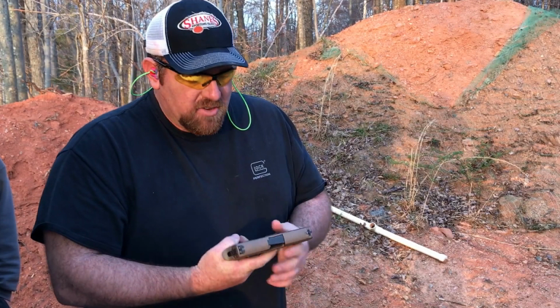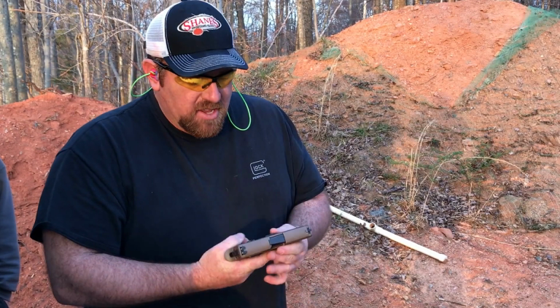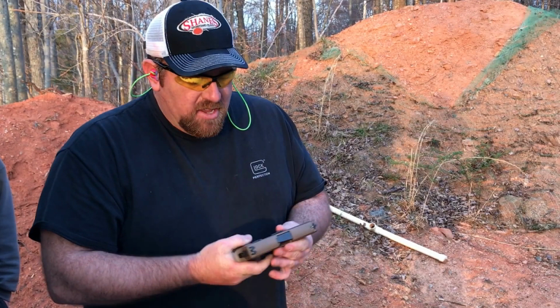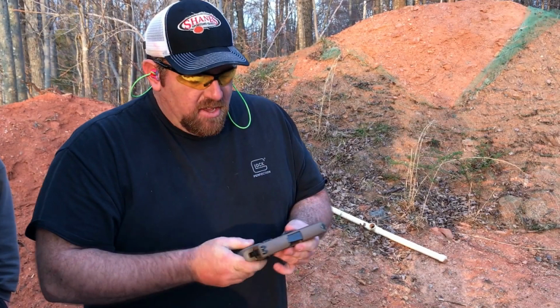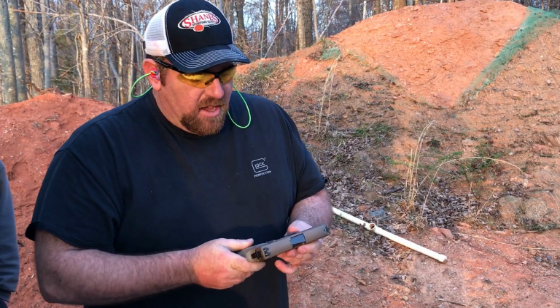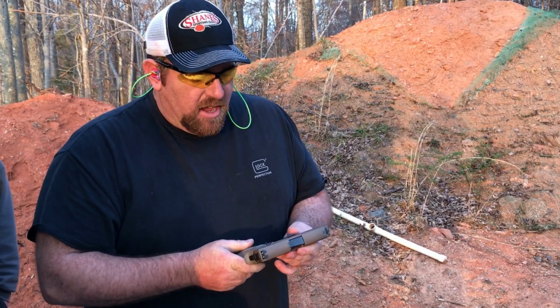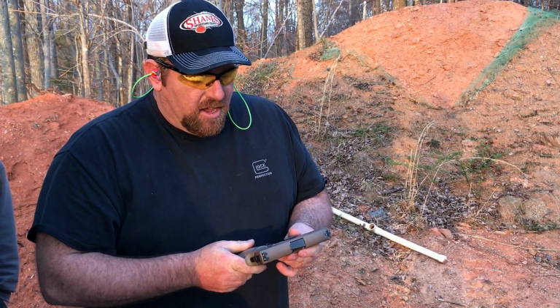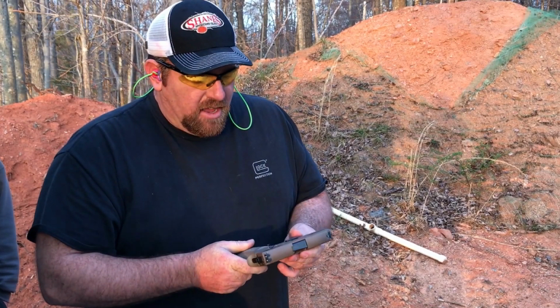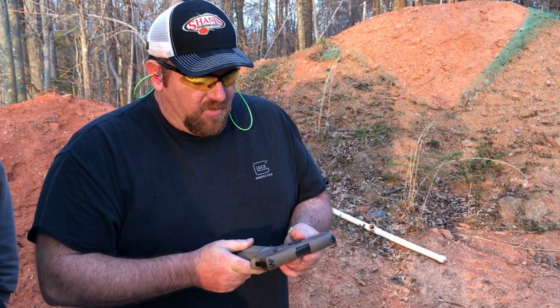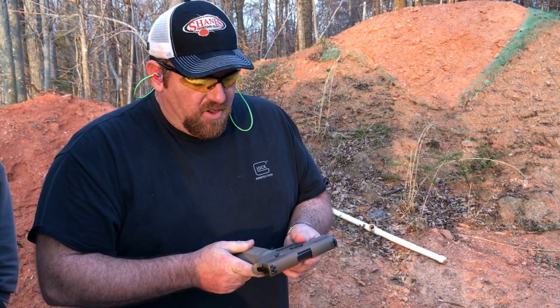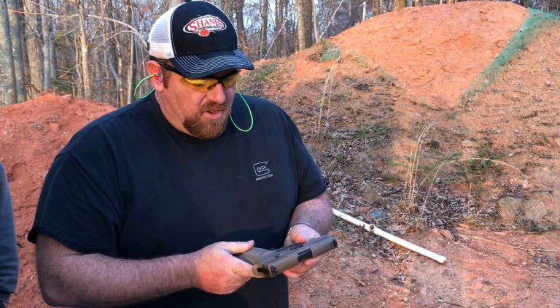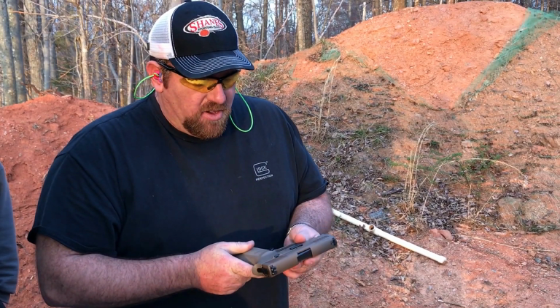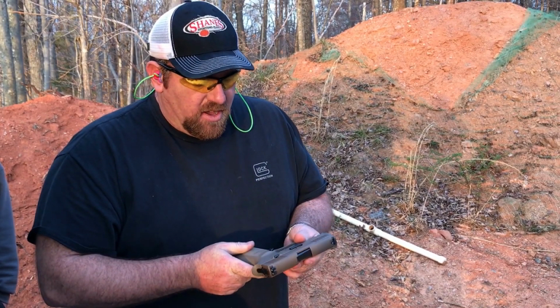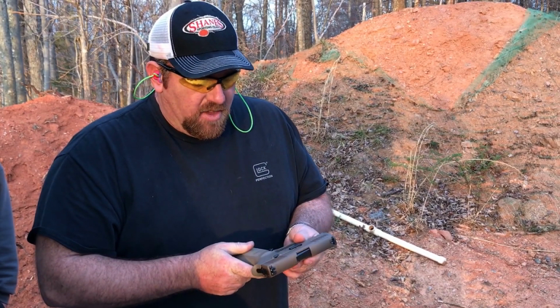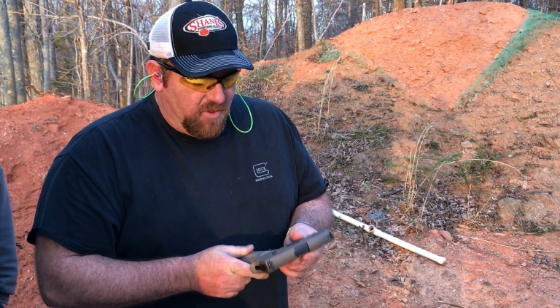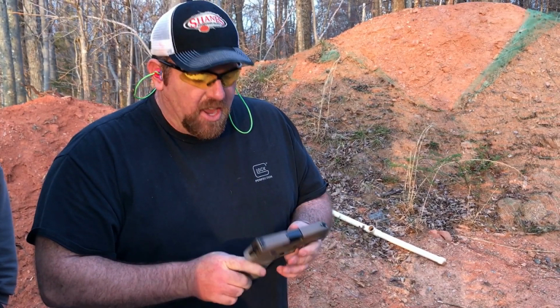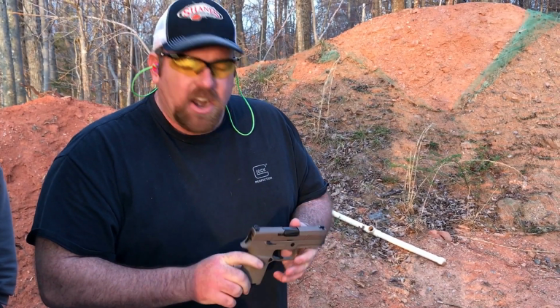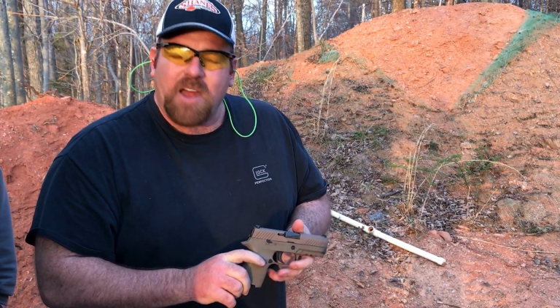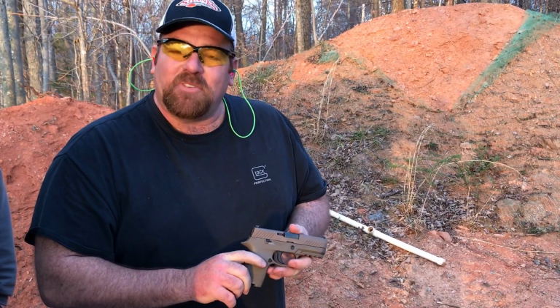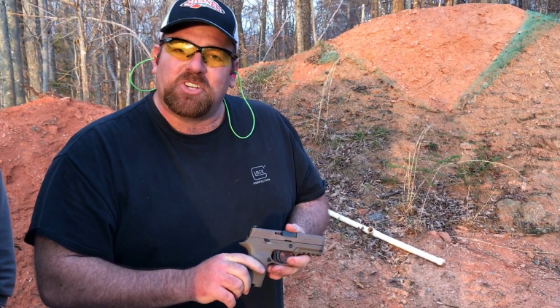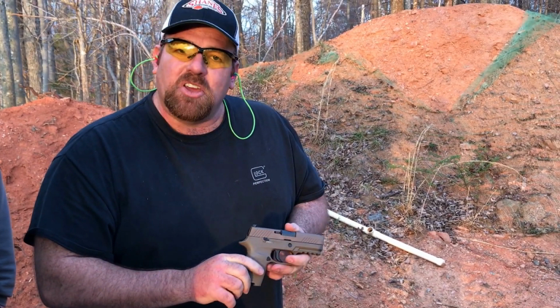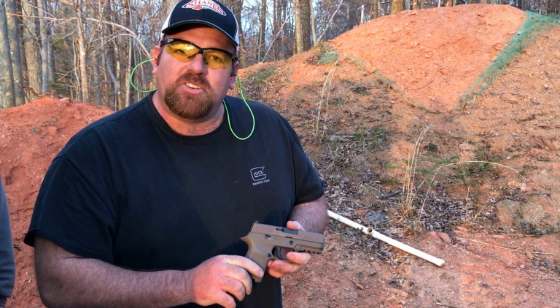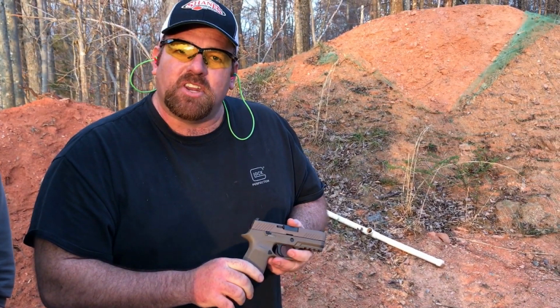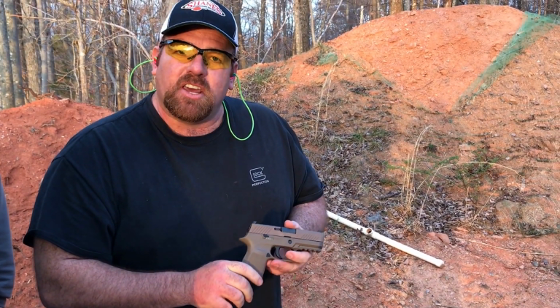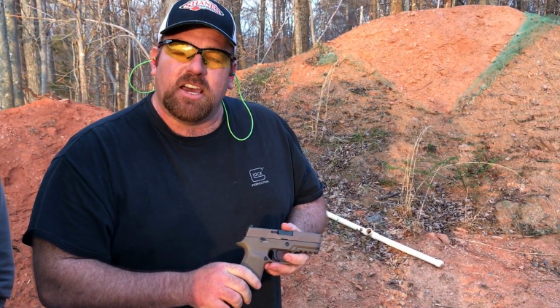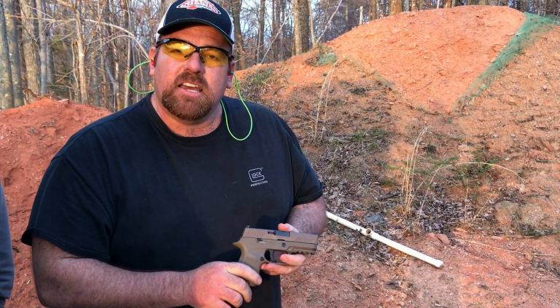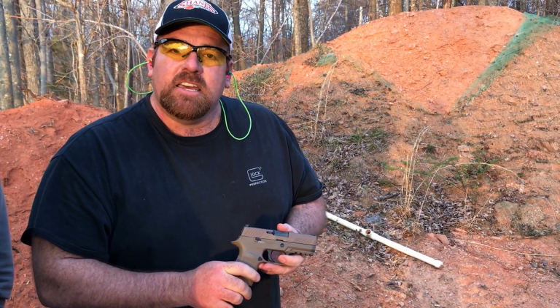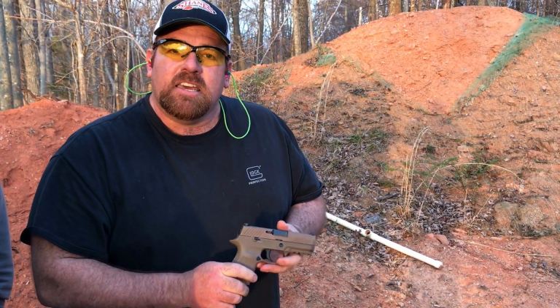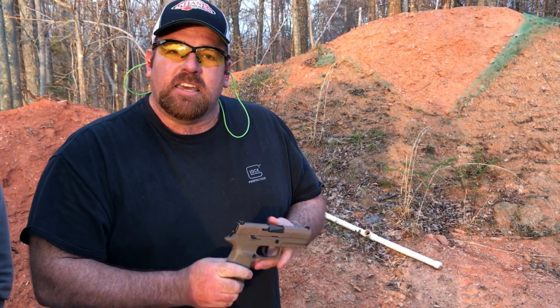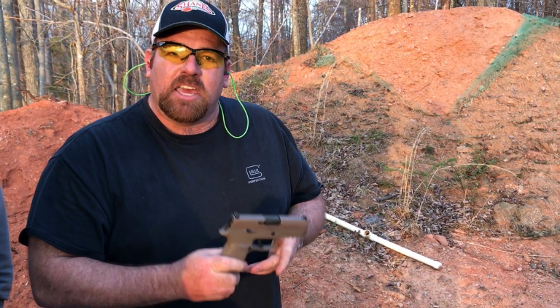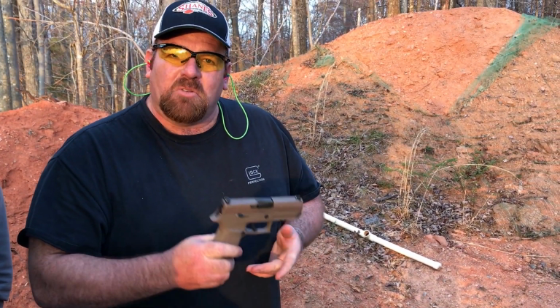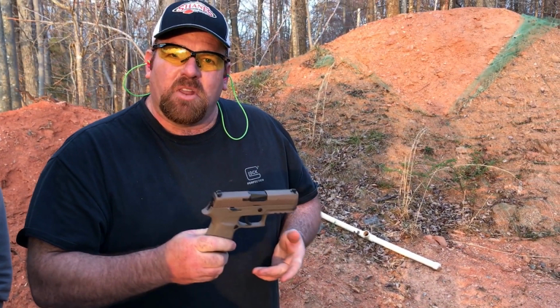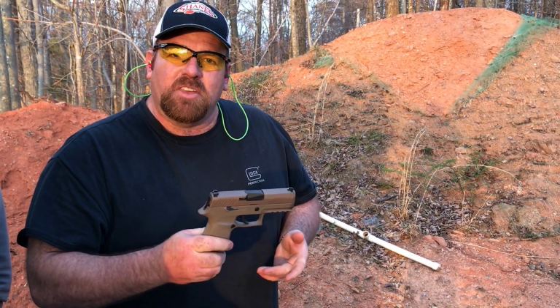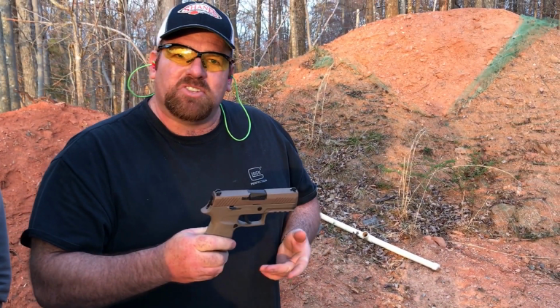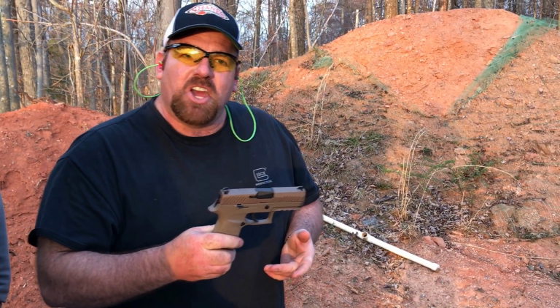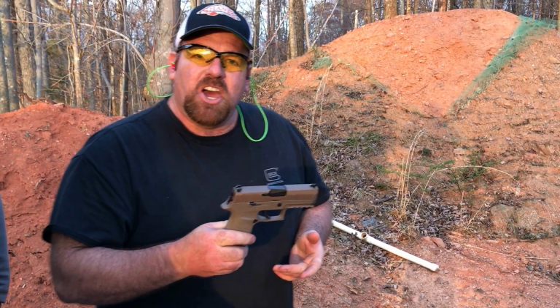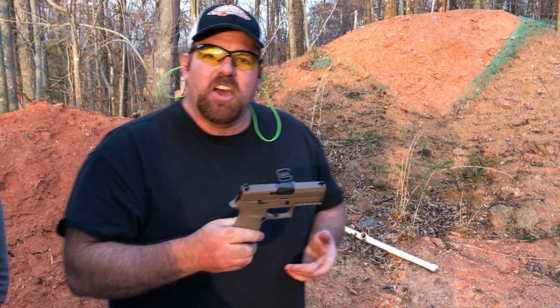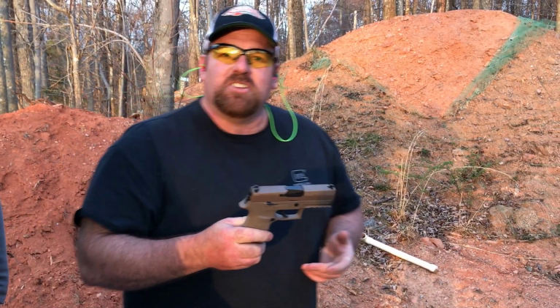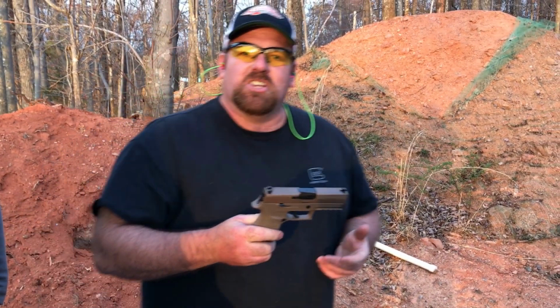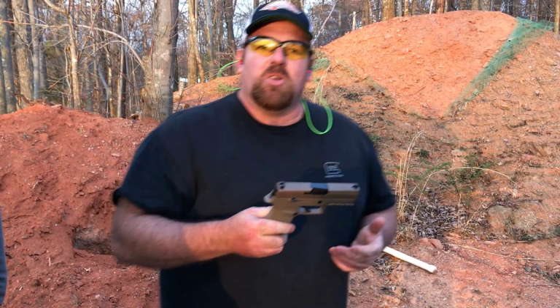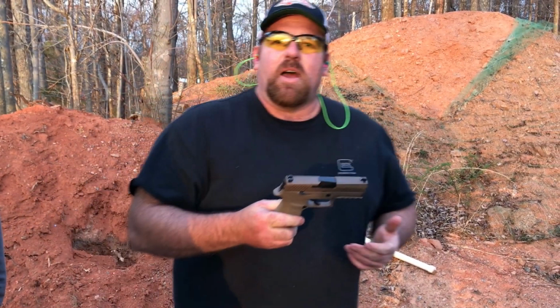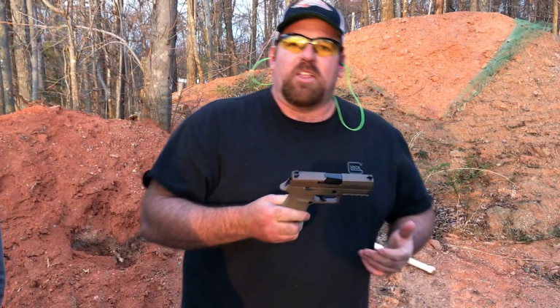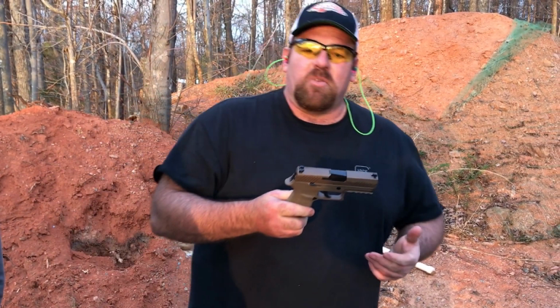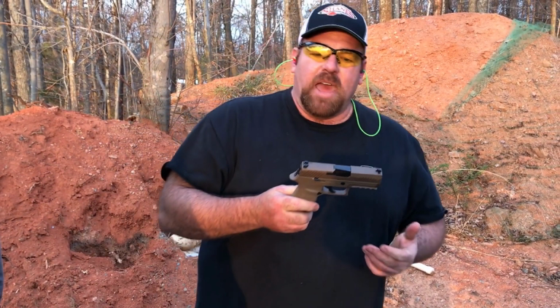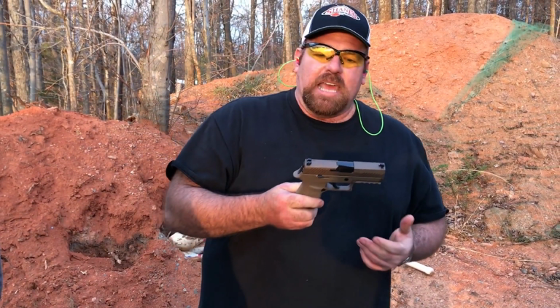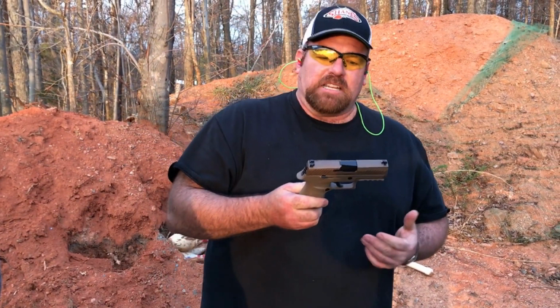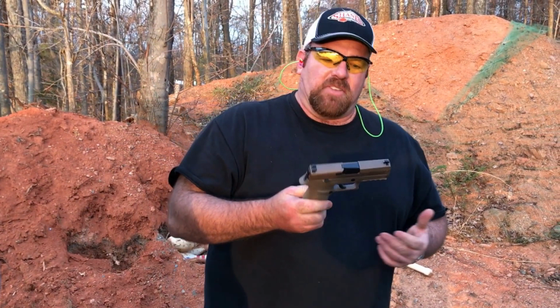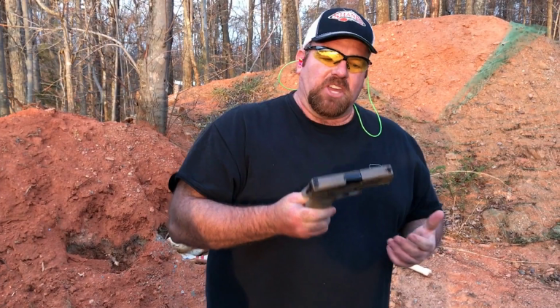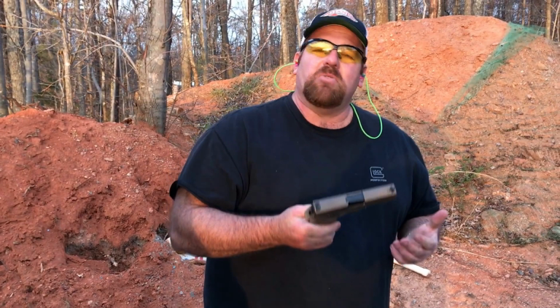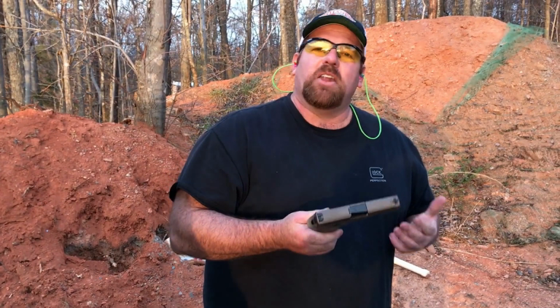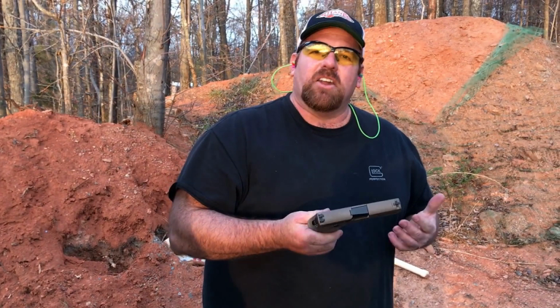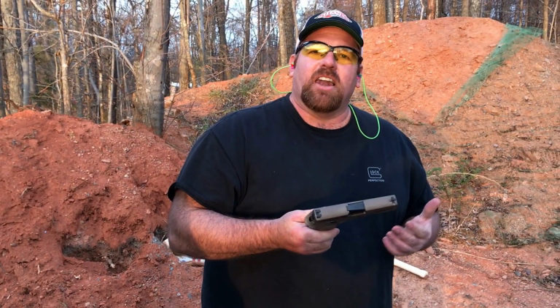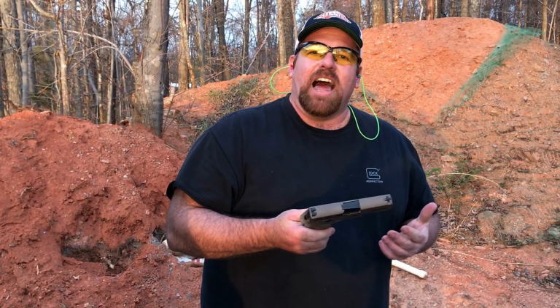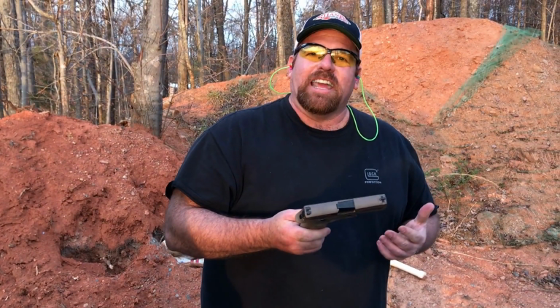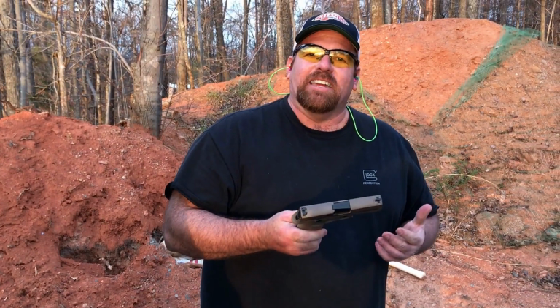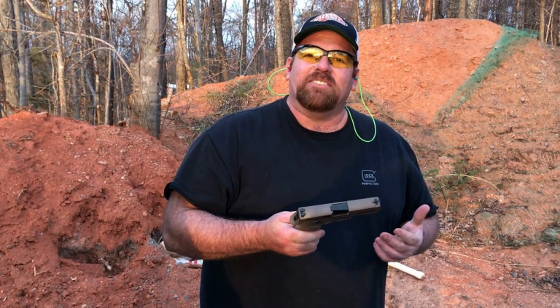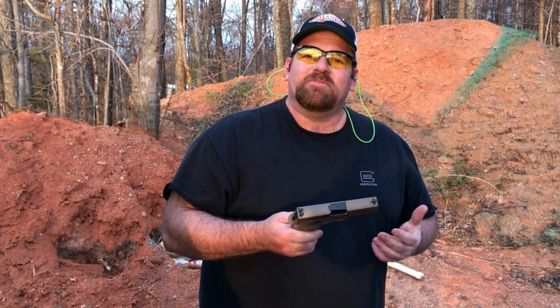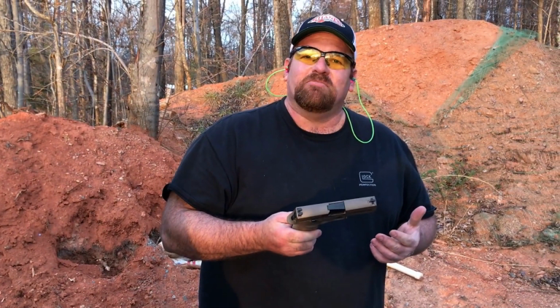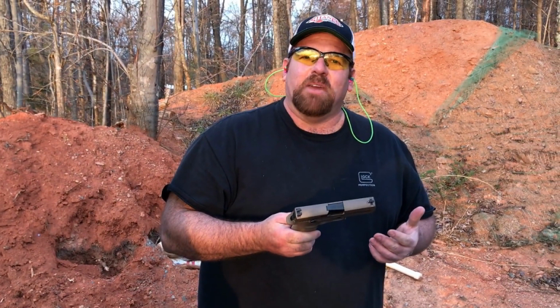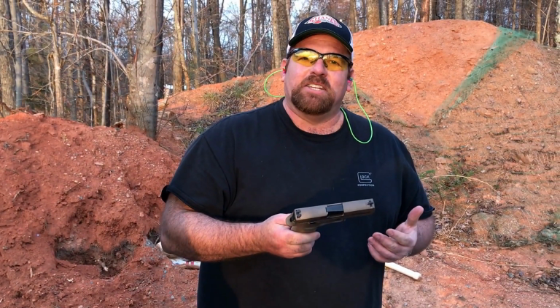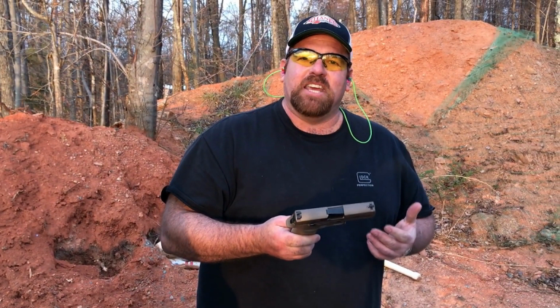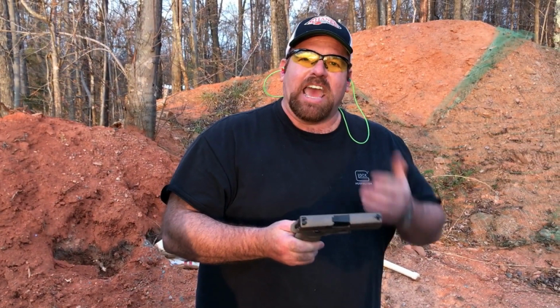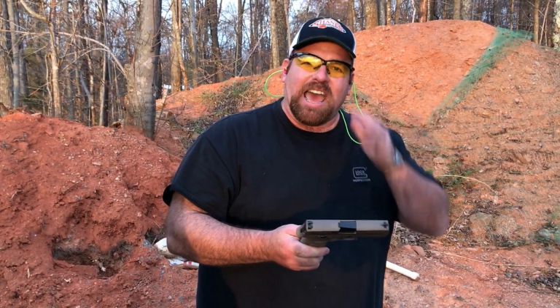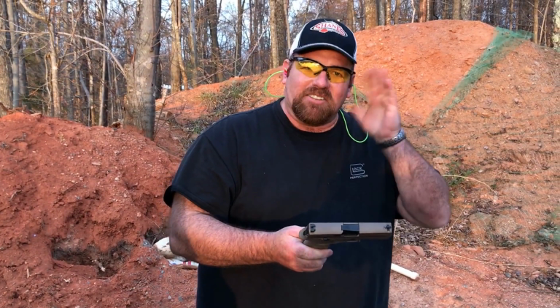So if you get an opportunity to get one of these guns and go out to the range, I think you're really going to like it. Big T out.